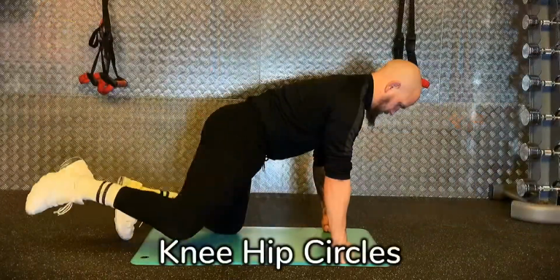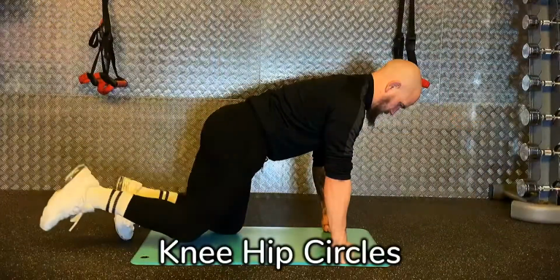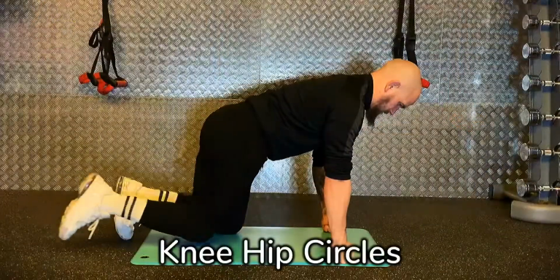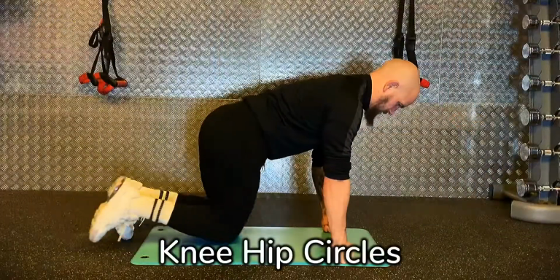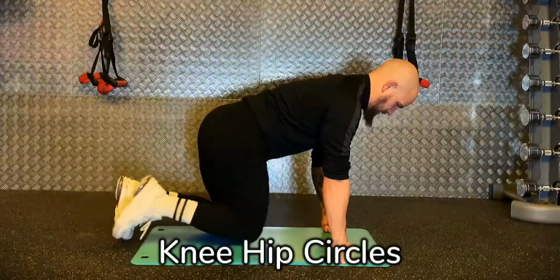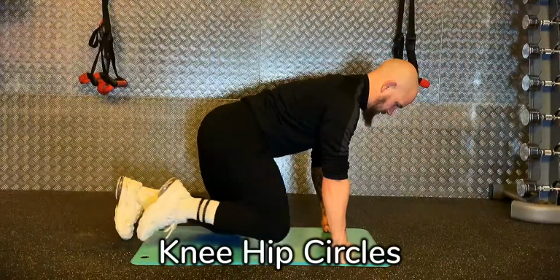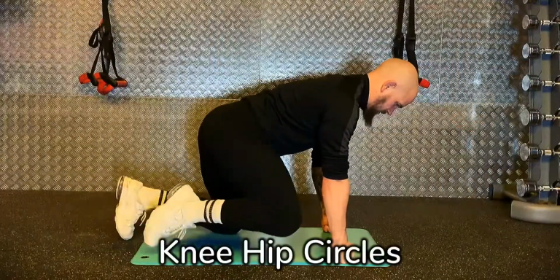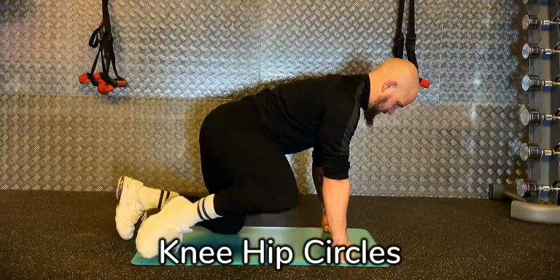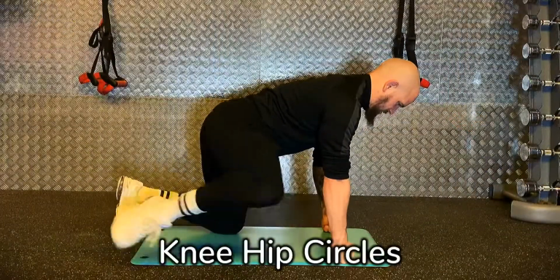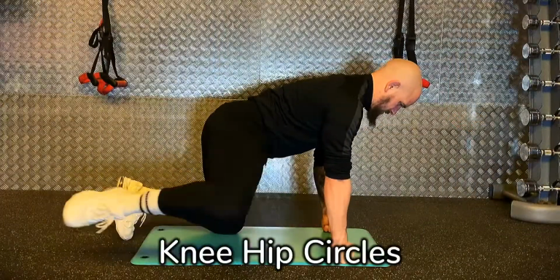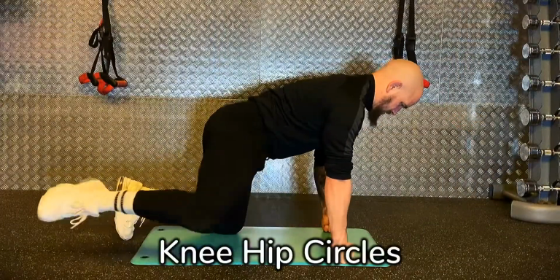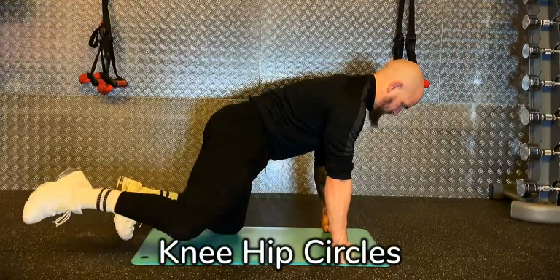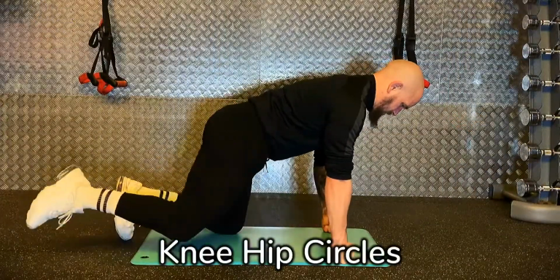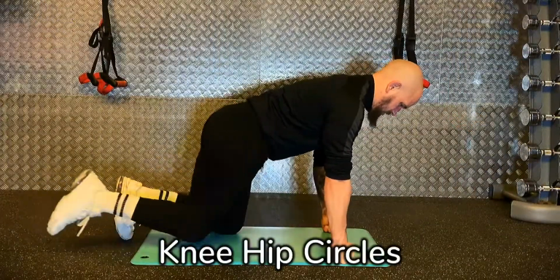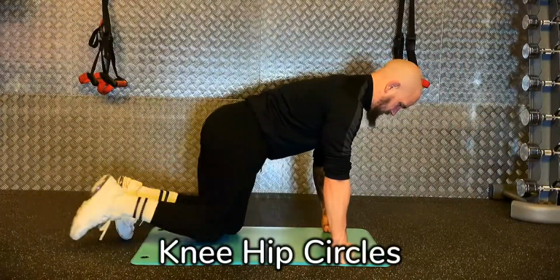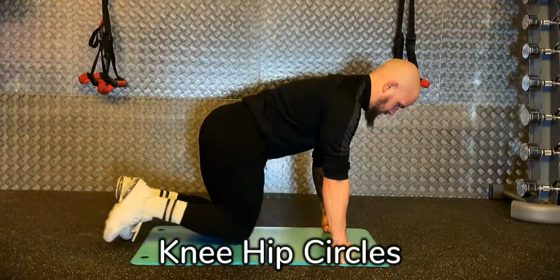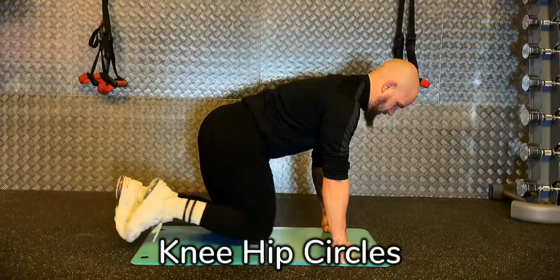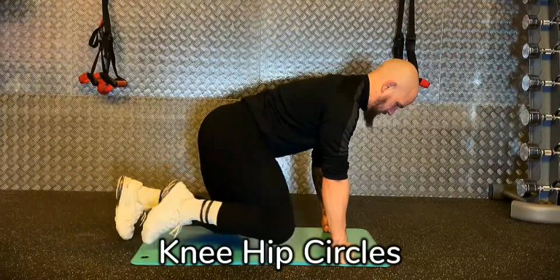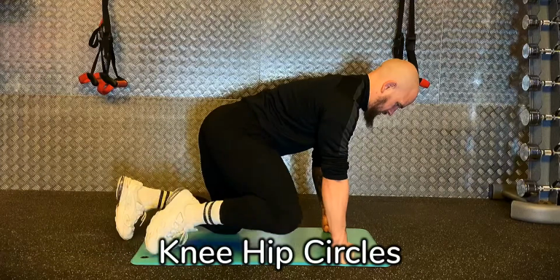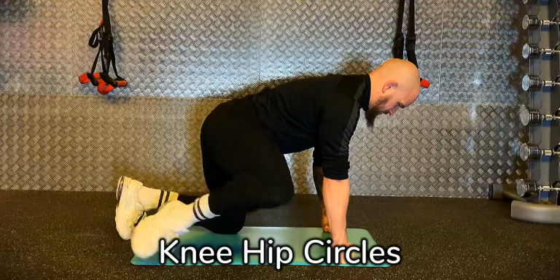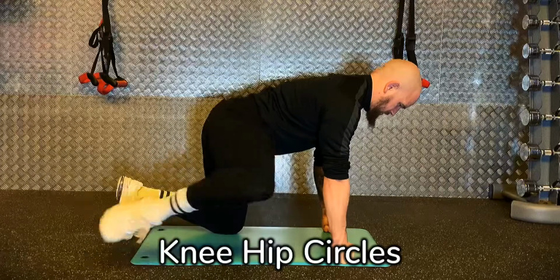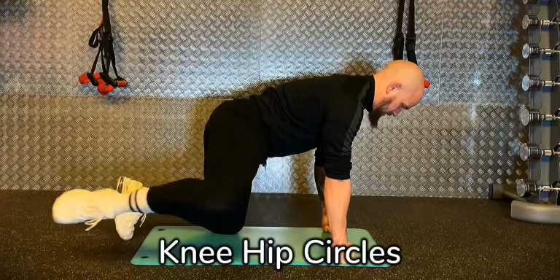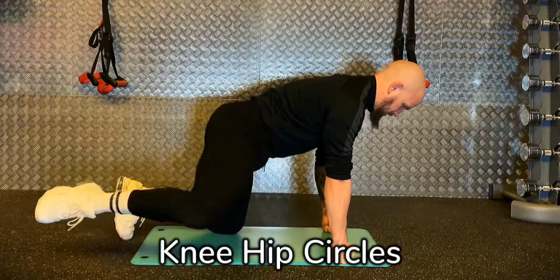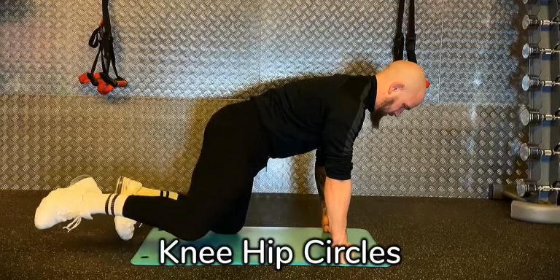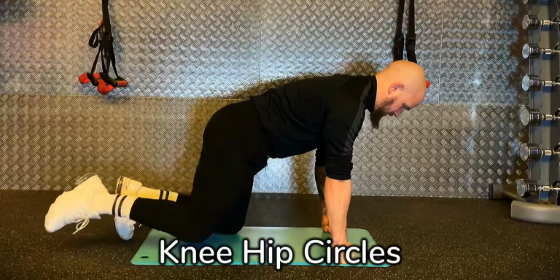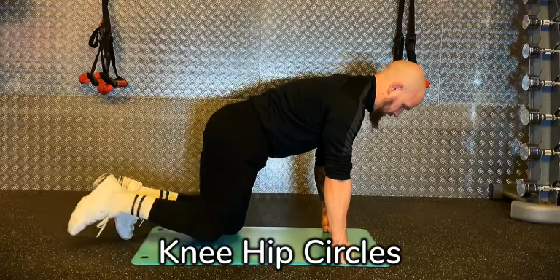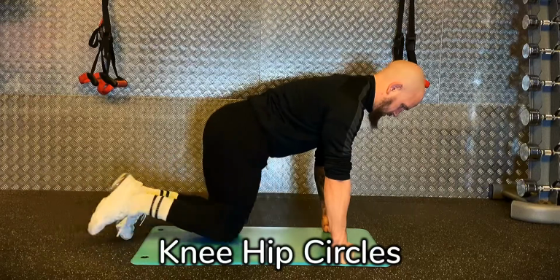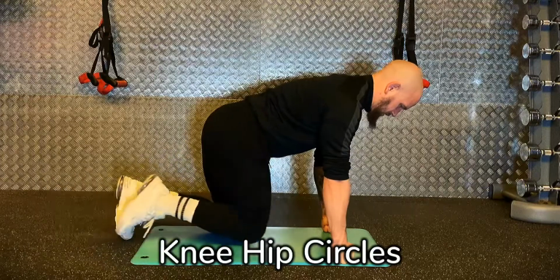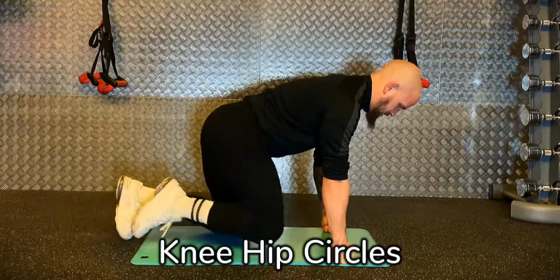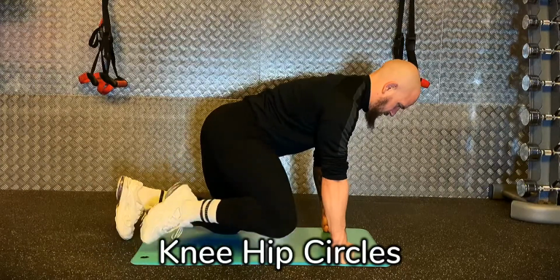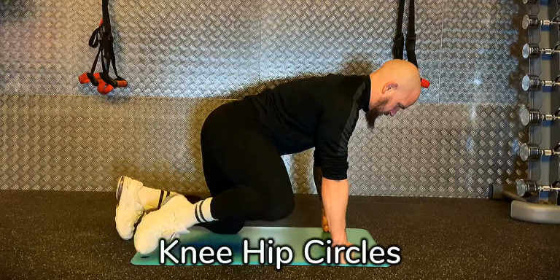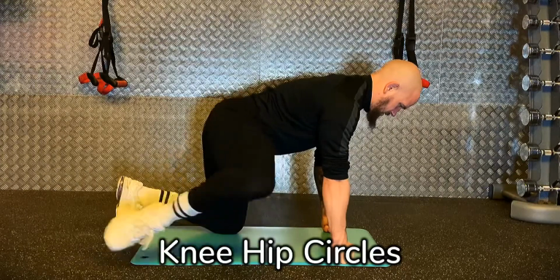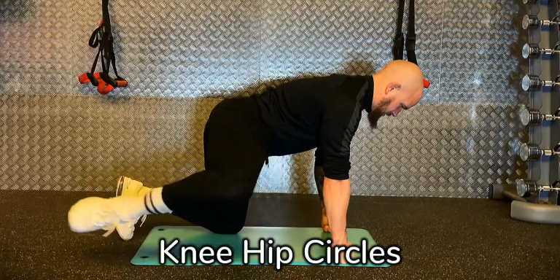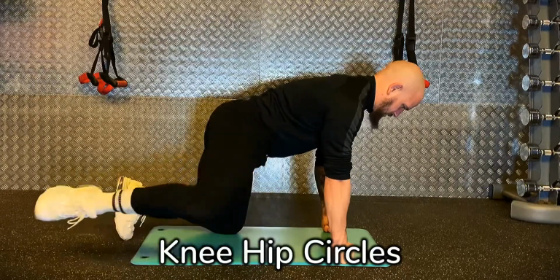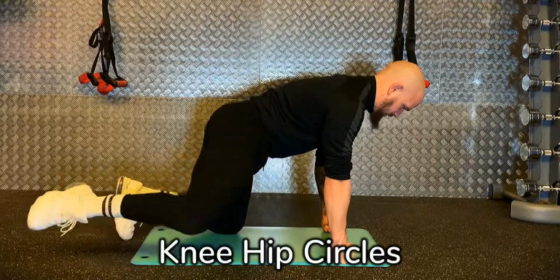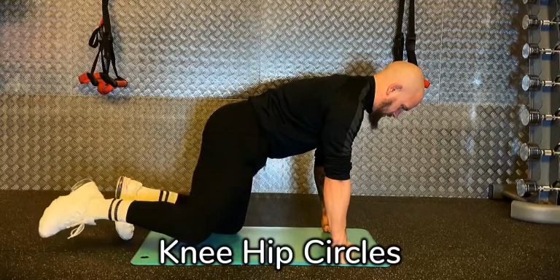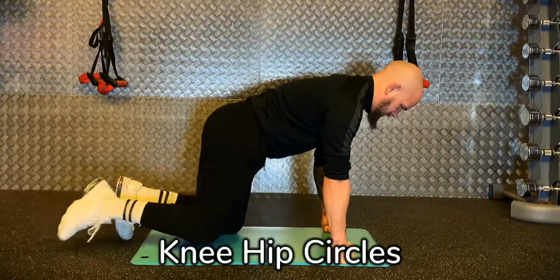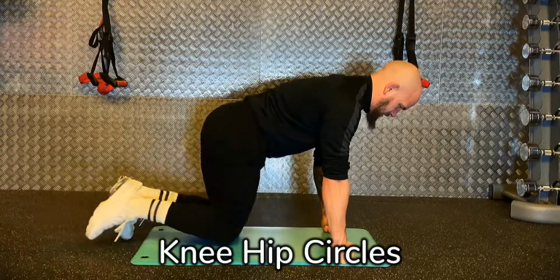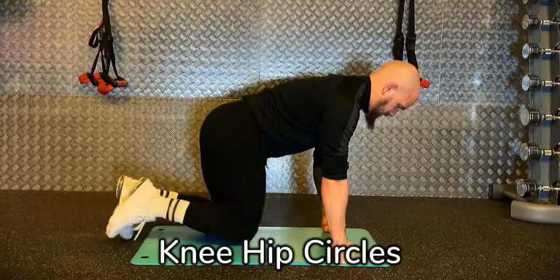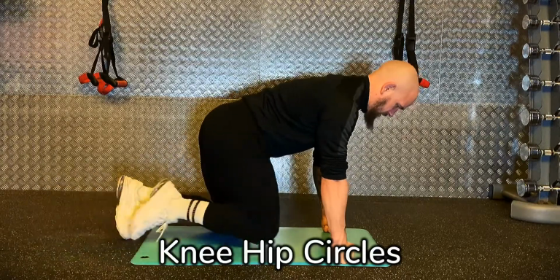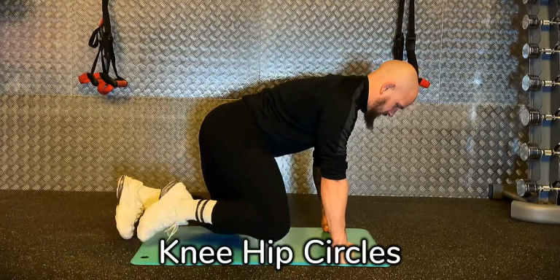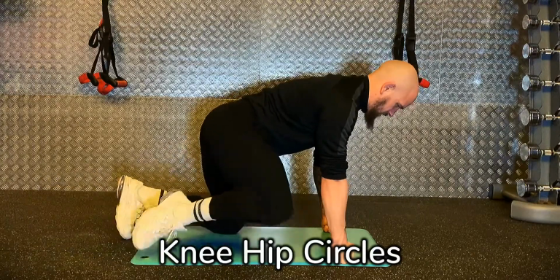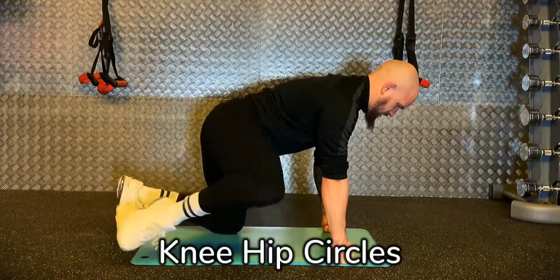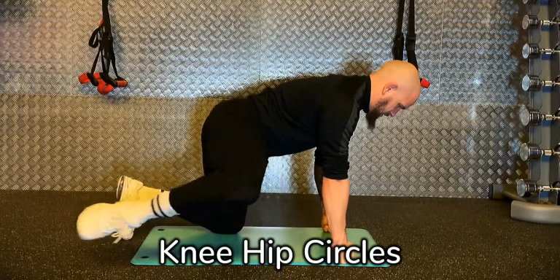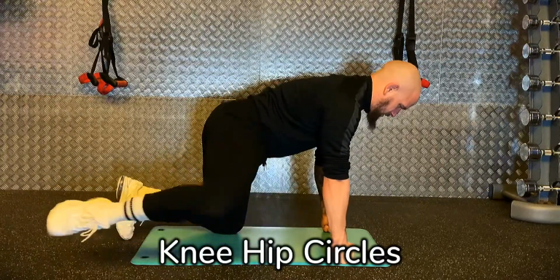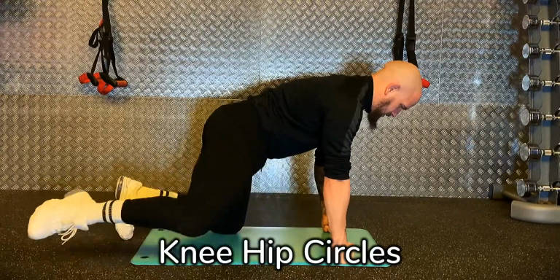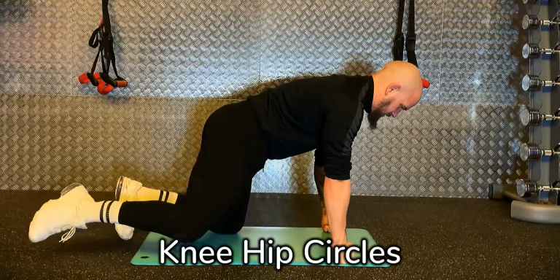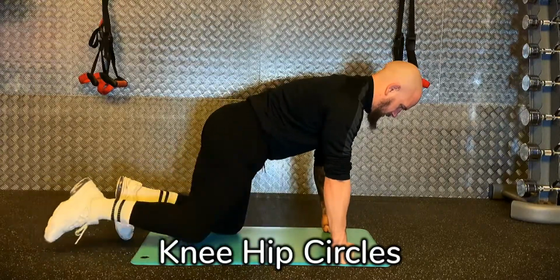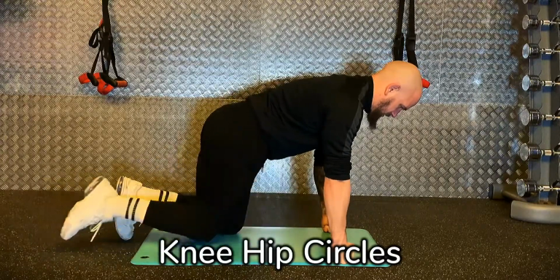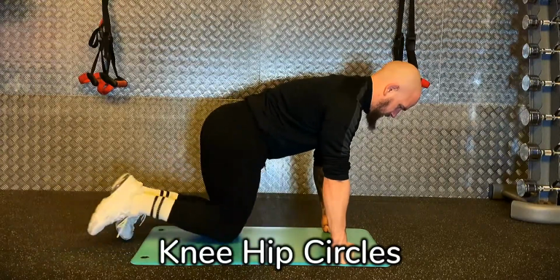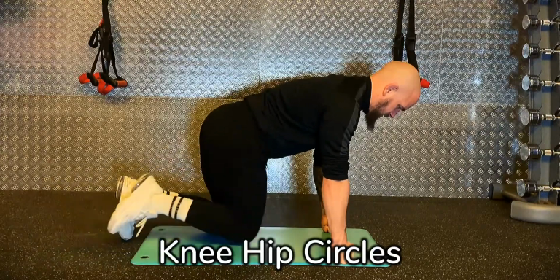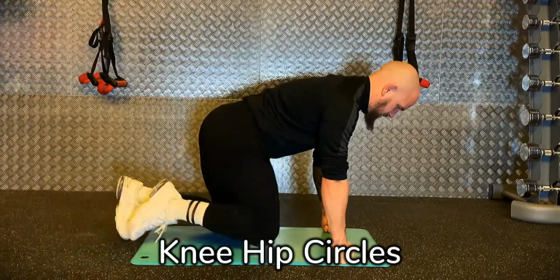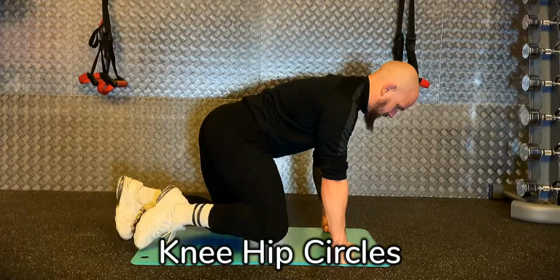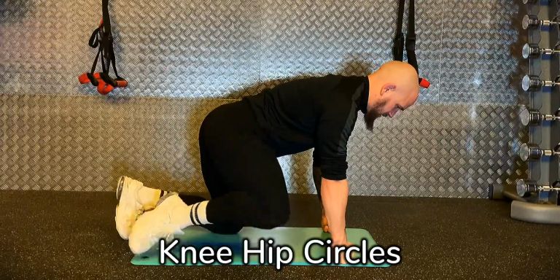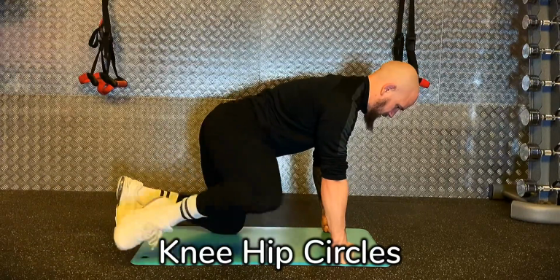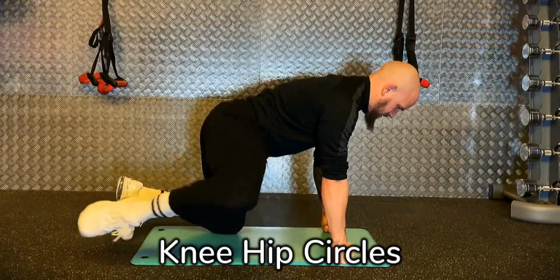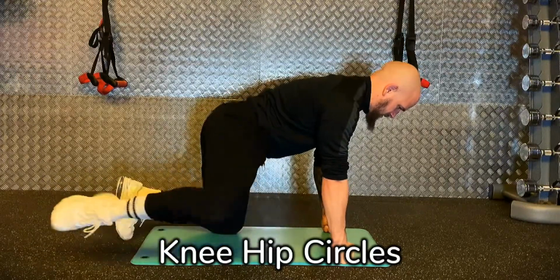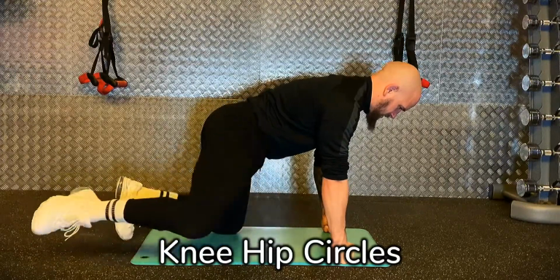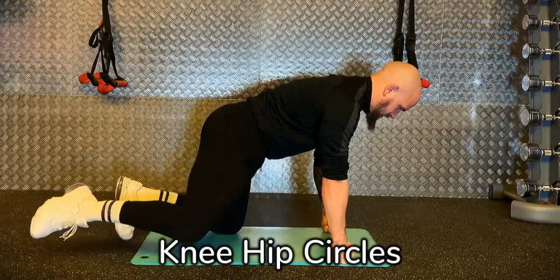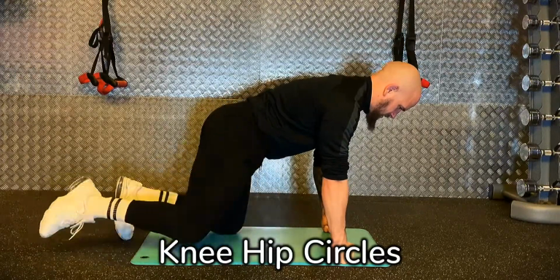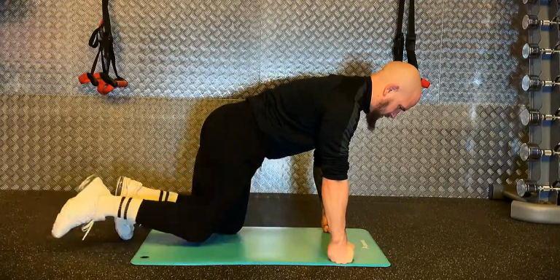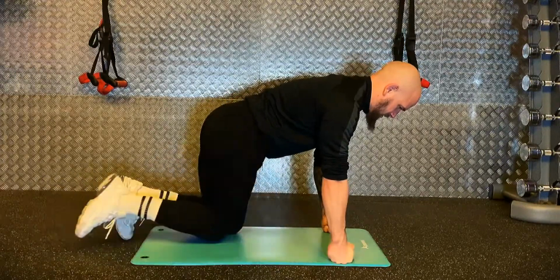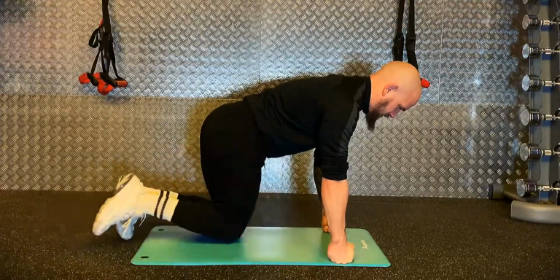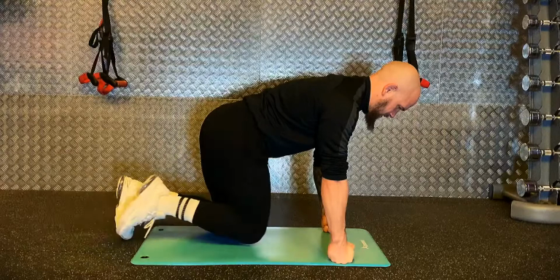On all fours with a neutral spine alignment, we're going to bring the knee out to the side and draw a circle with that knee. Keep the hips and shoulders square to the floor.